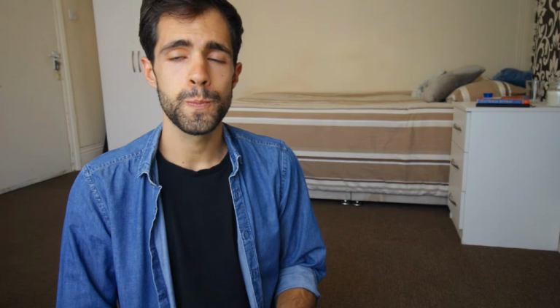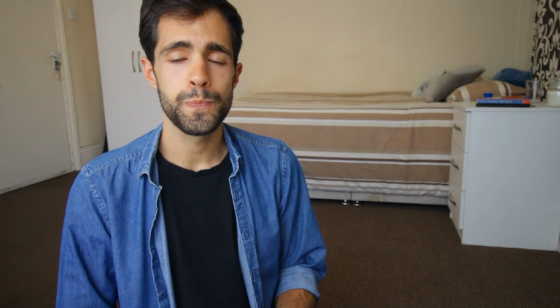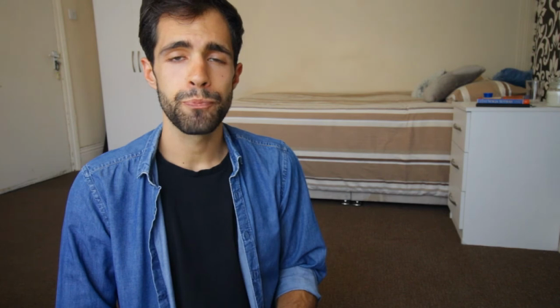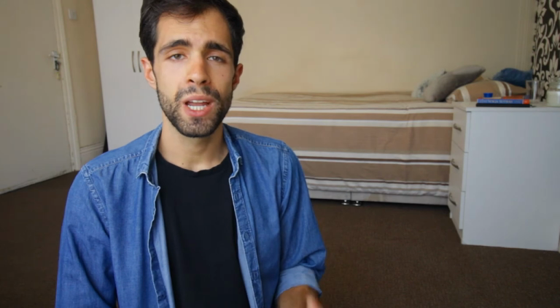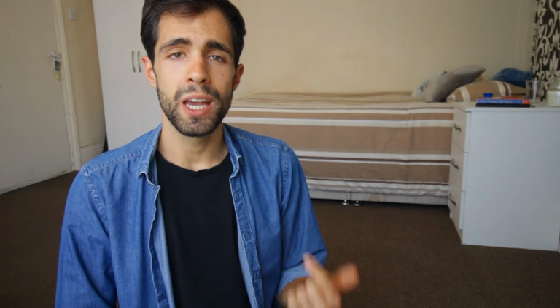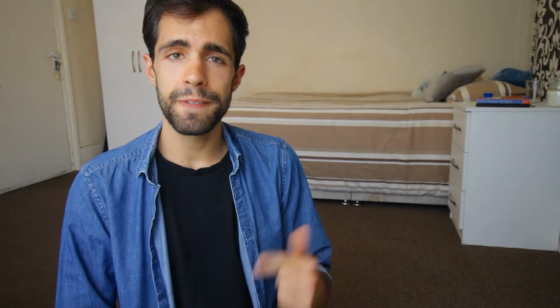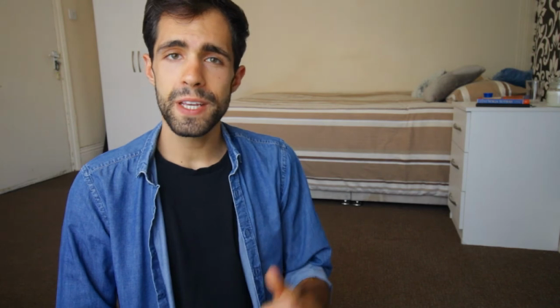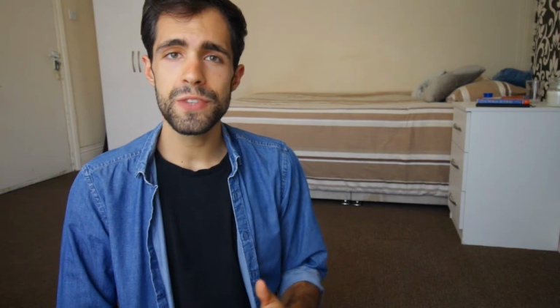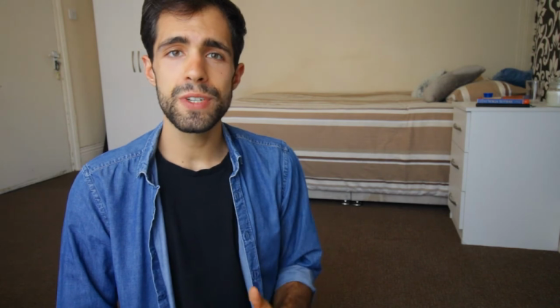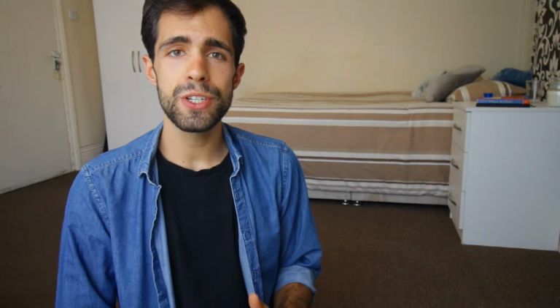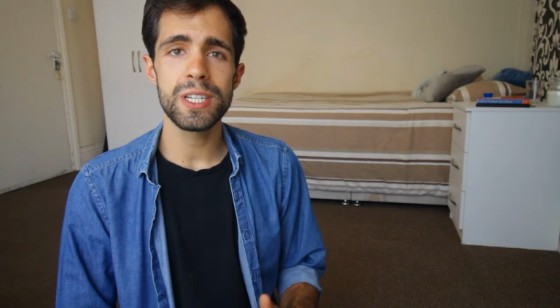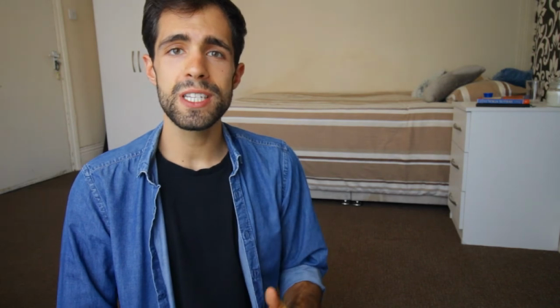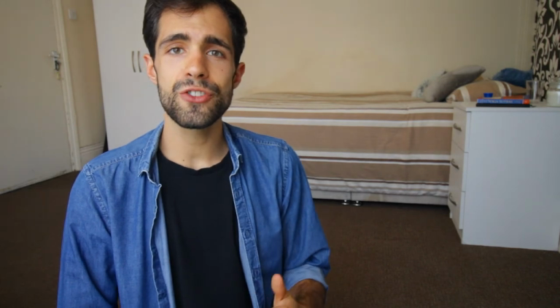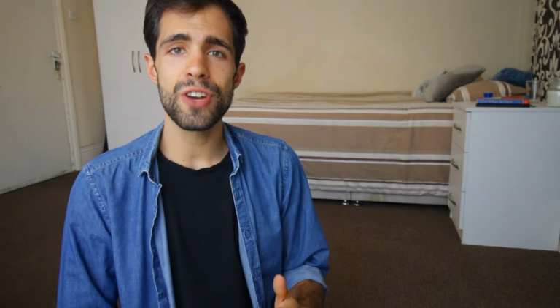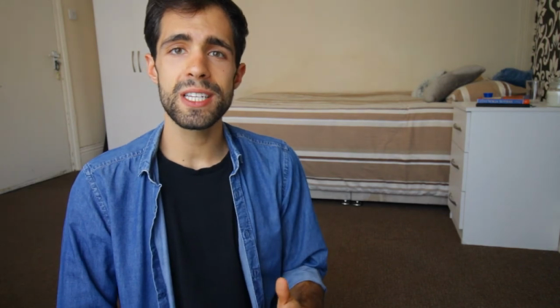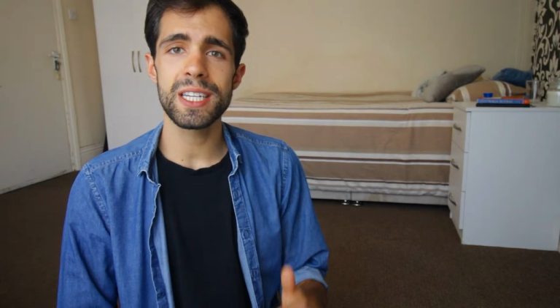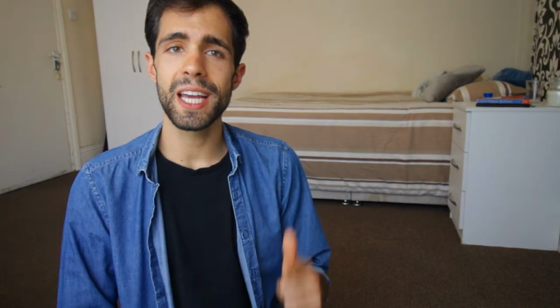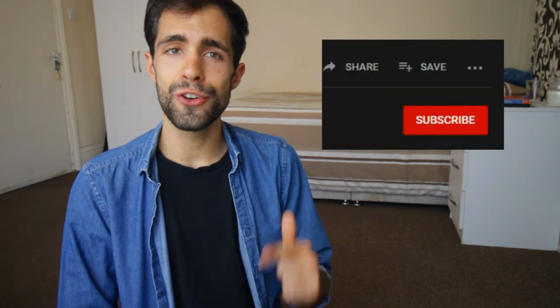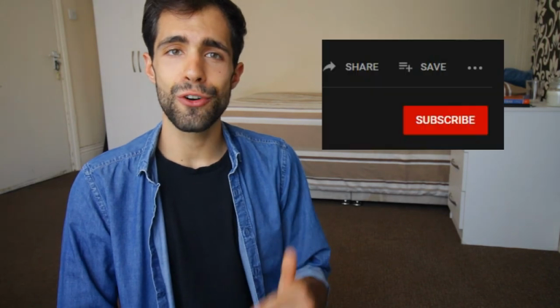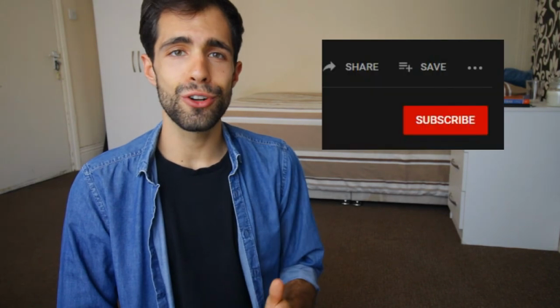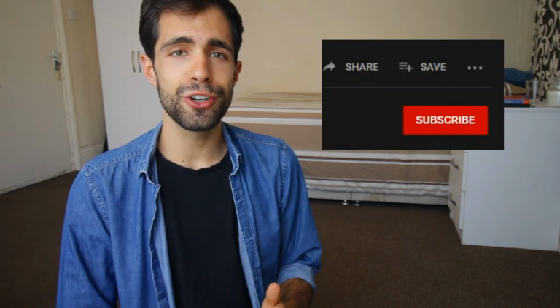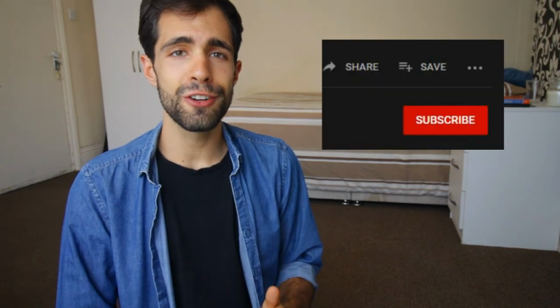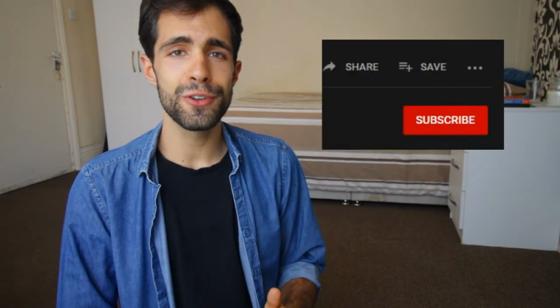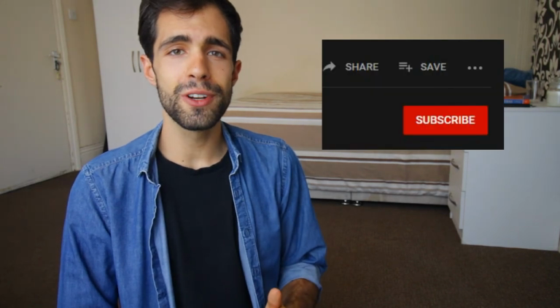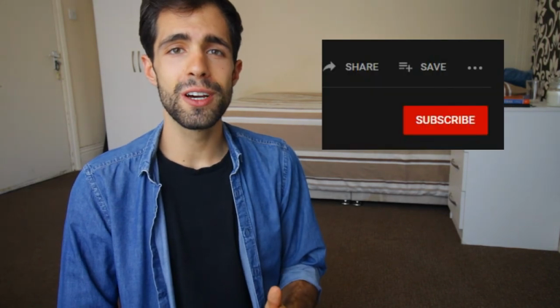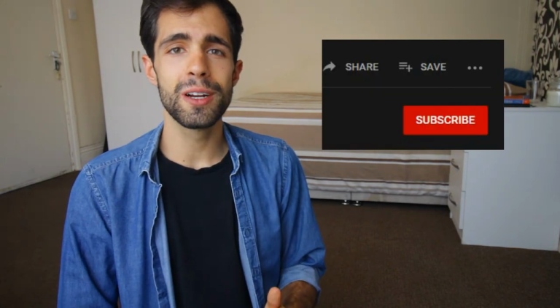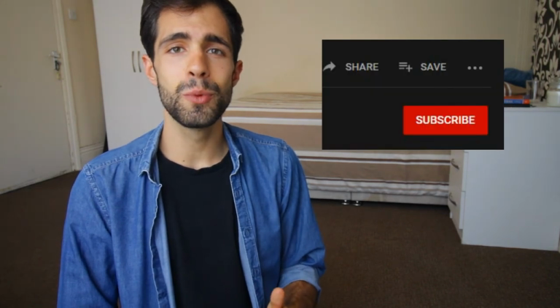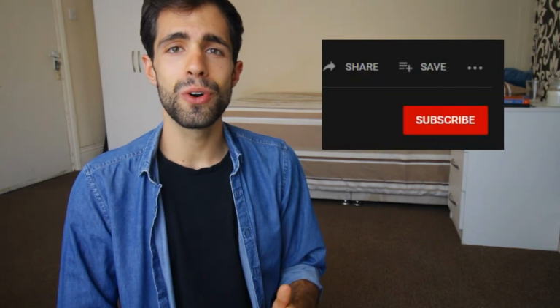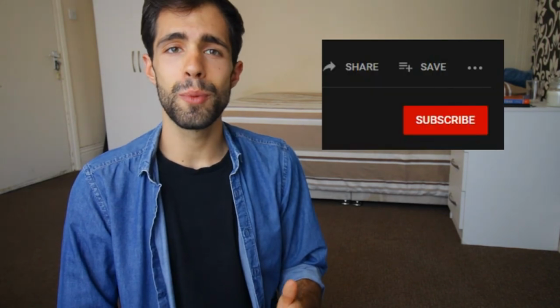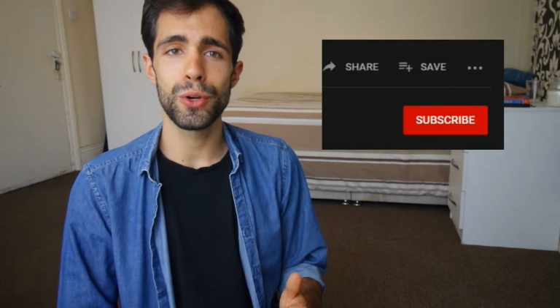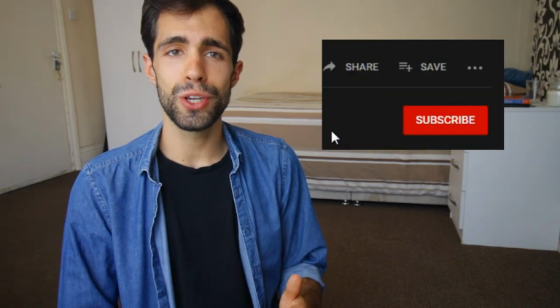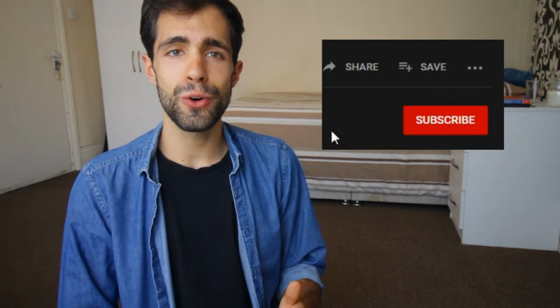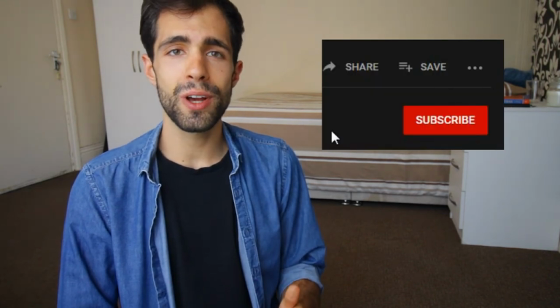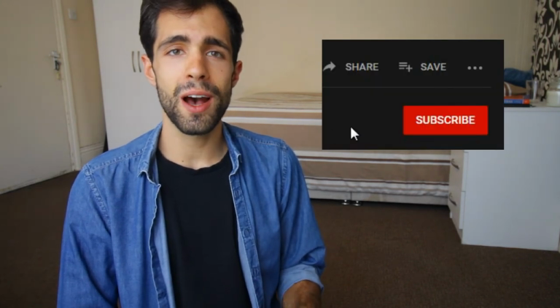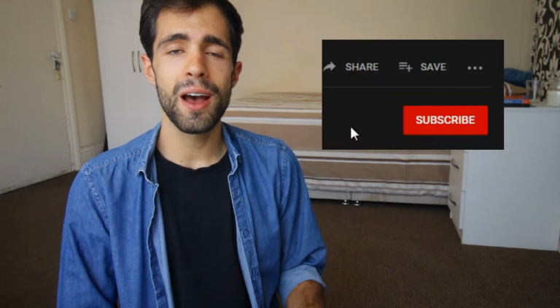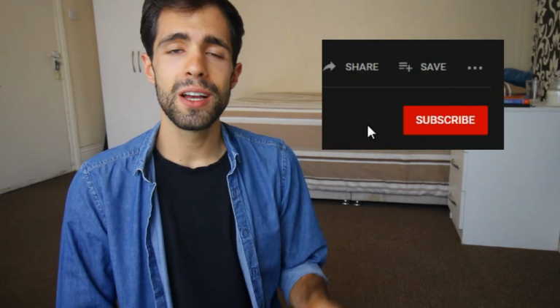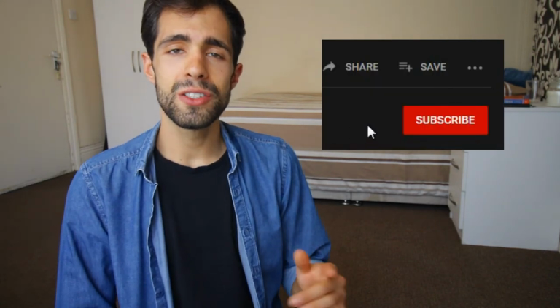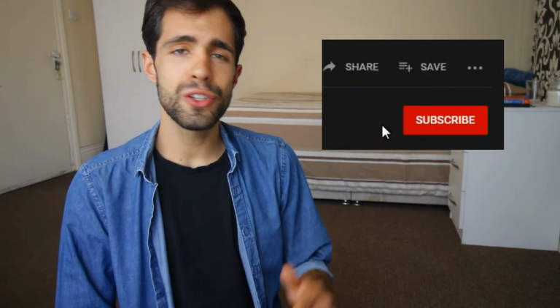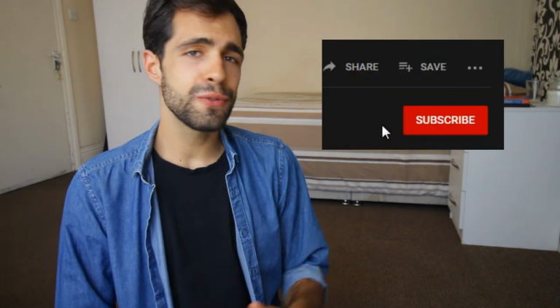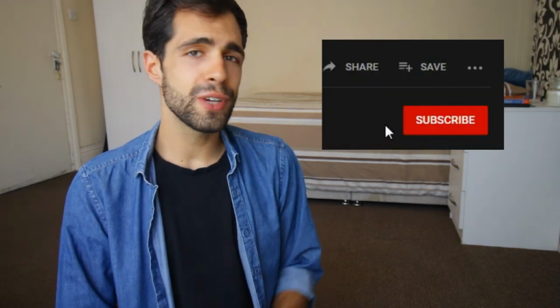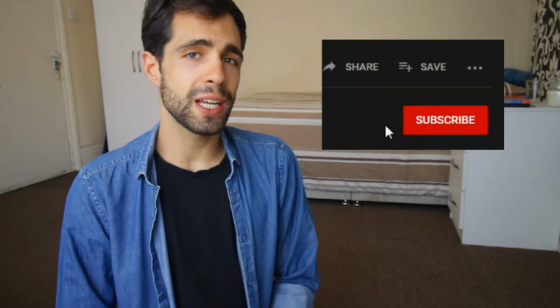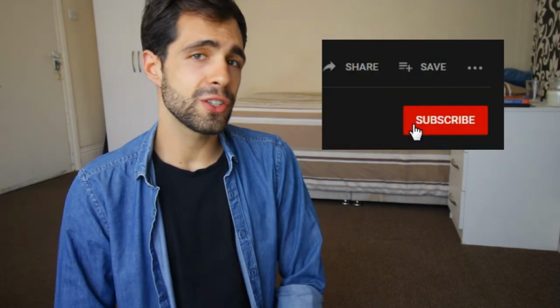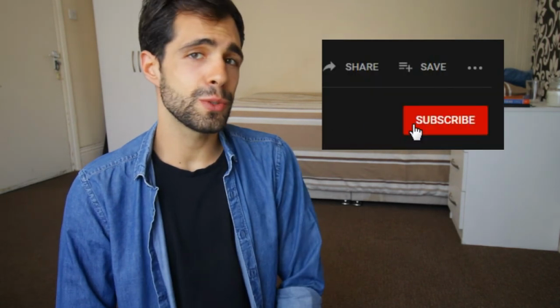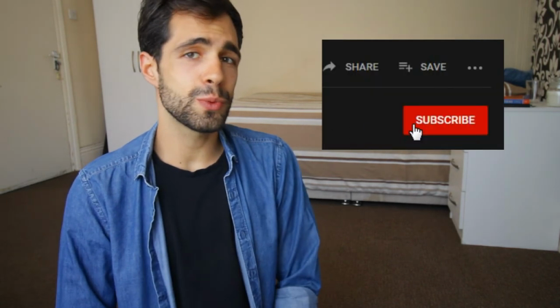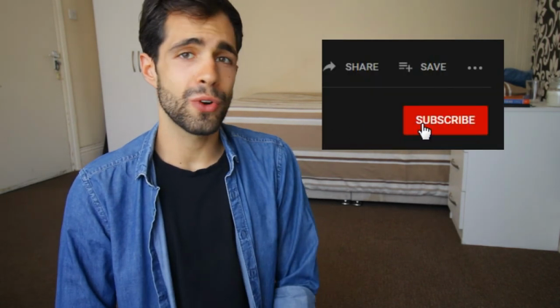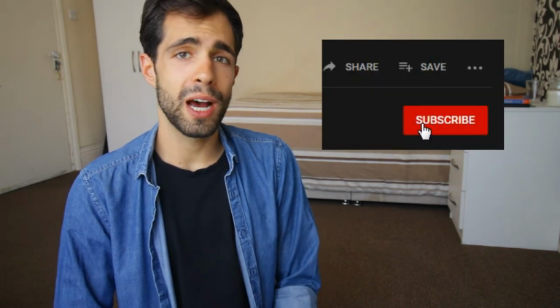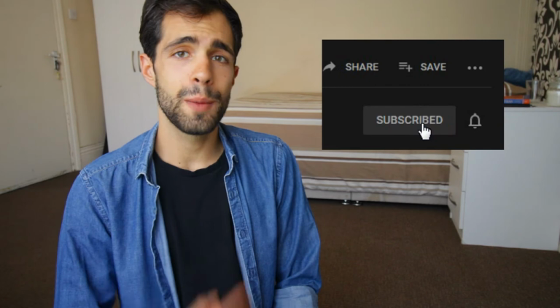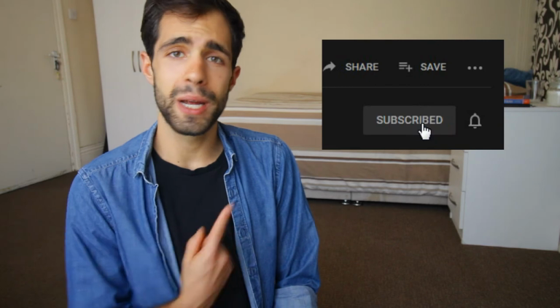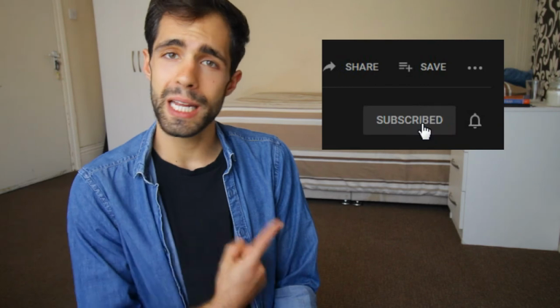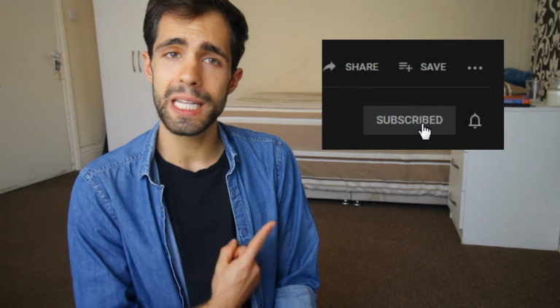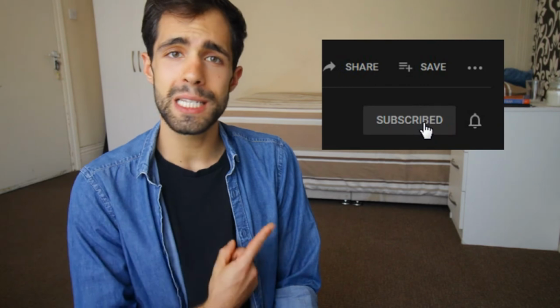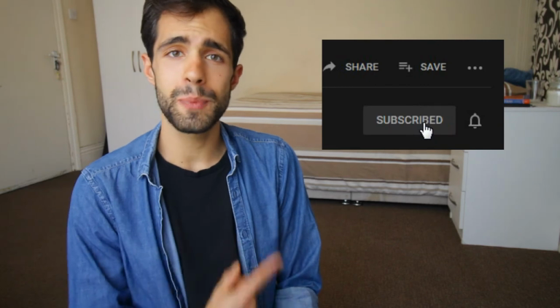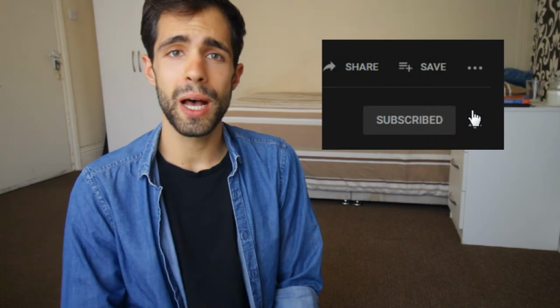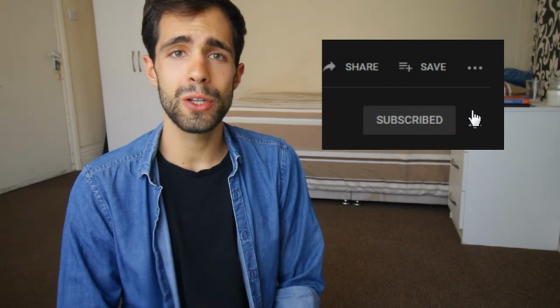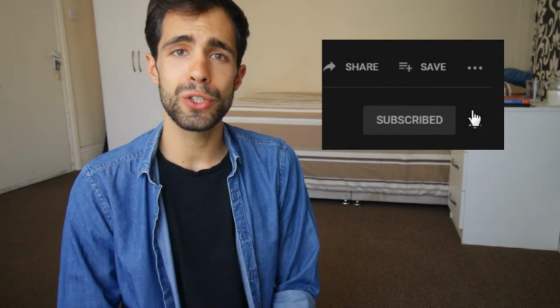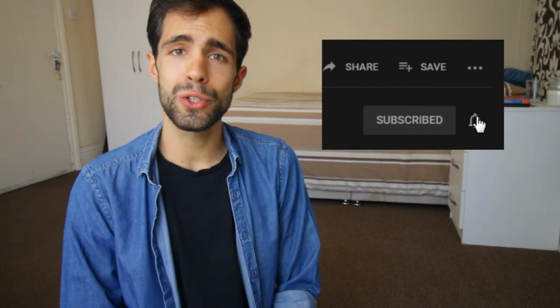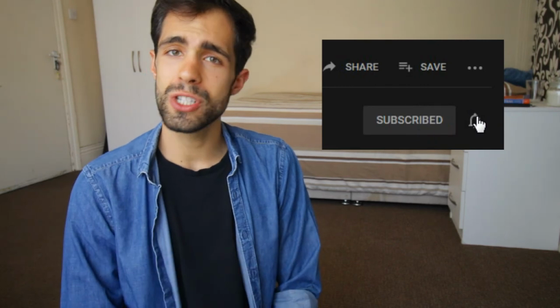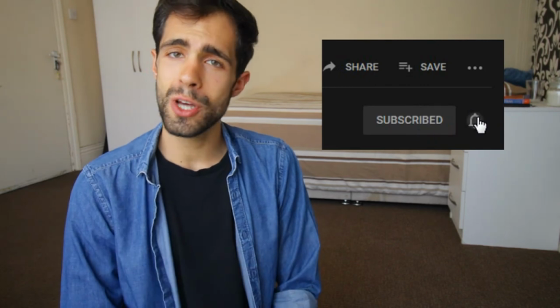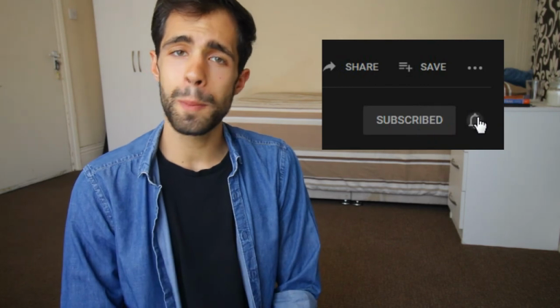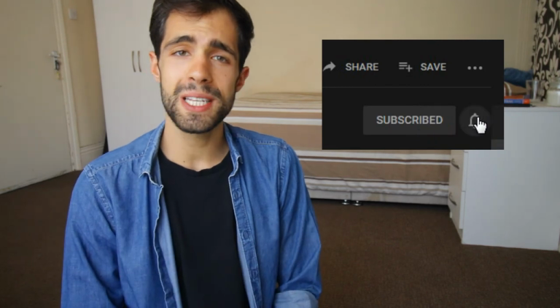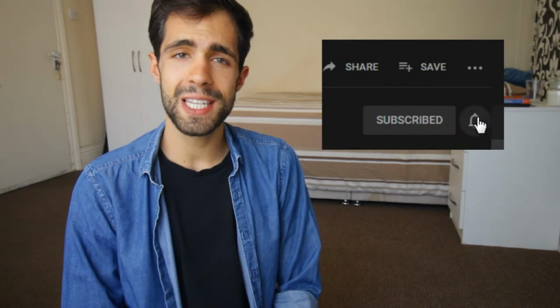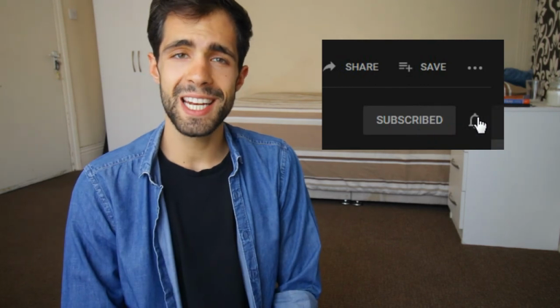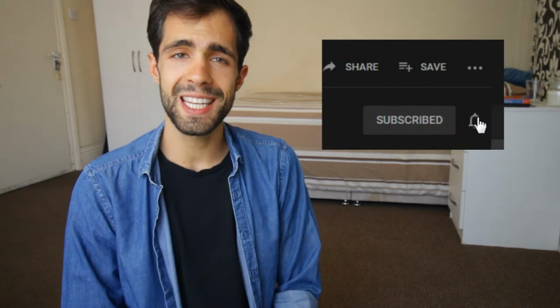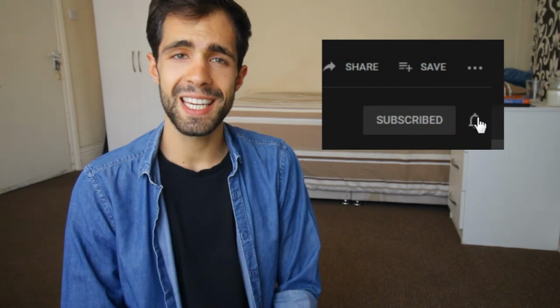If this video is interesting and you are looking to learn more about yoga, don't forget to subscribe and hit the bell so you don't miss anything.